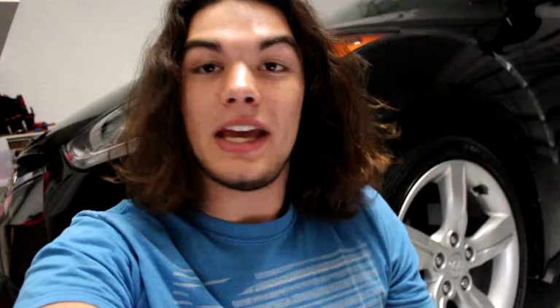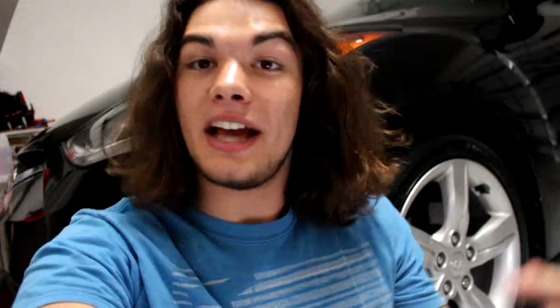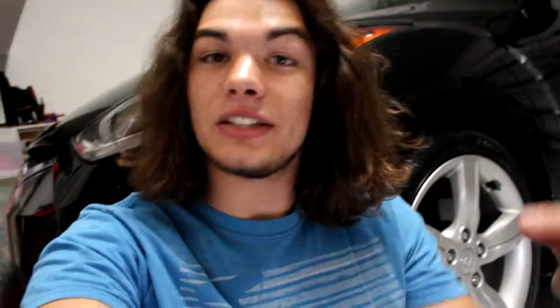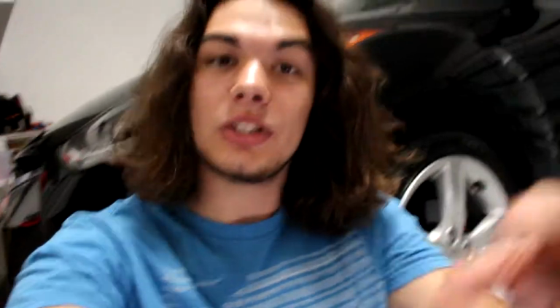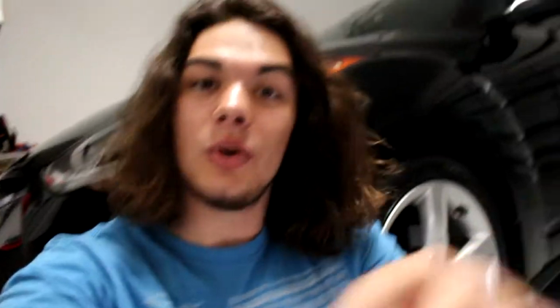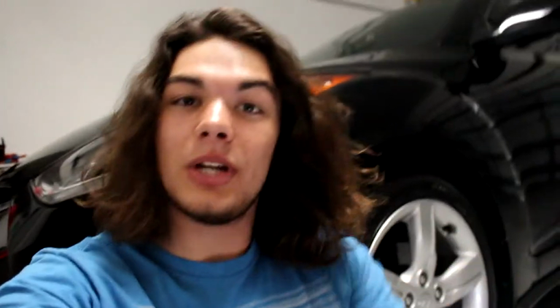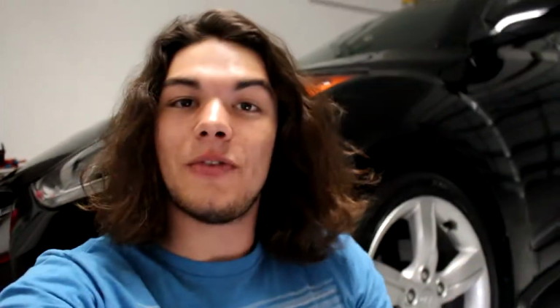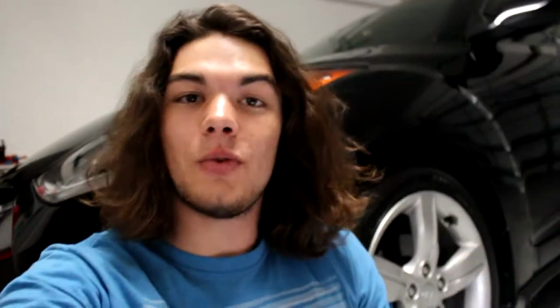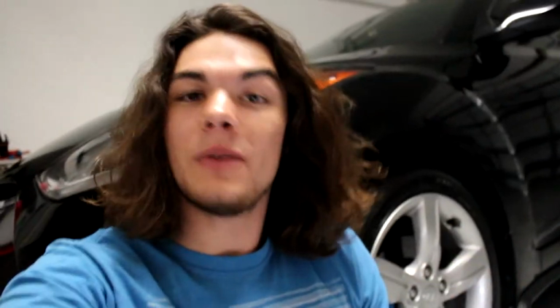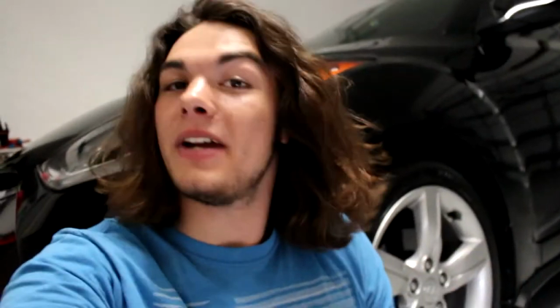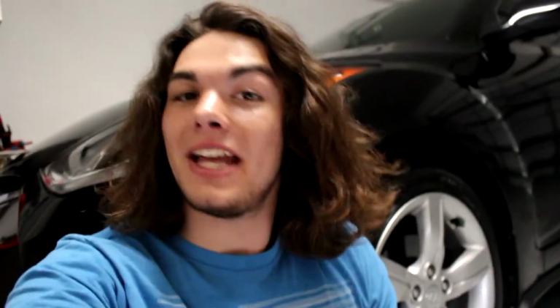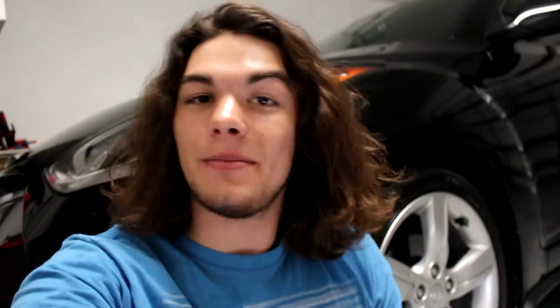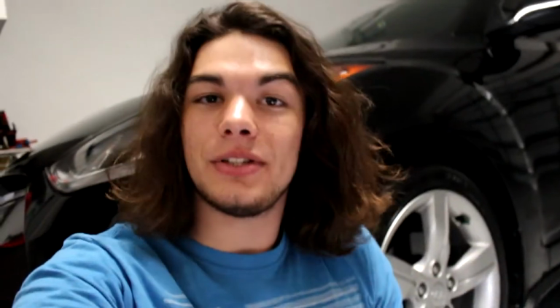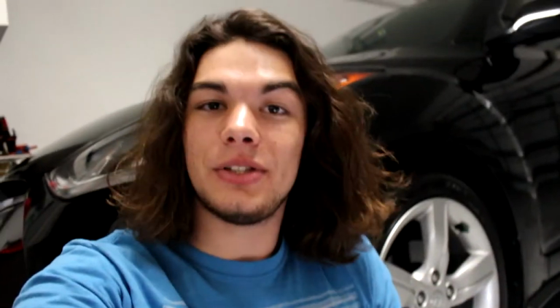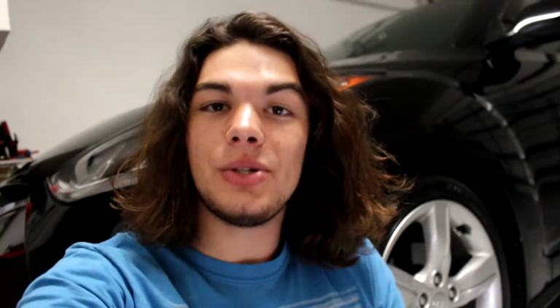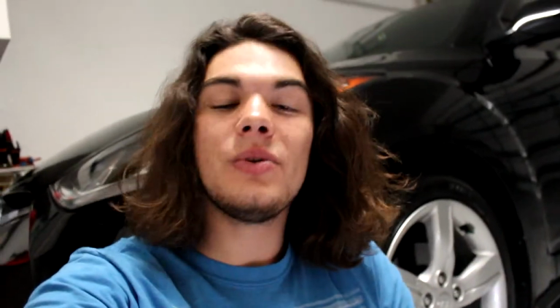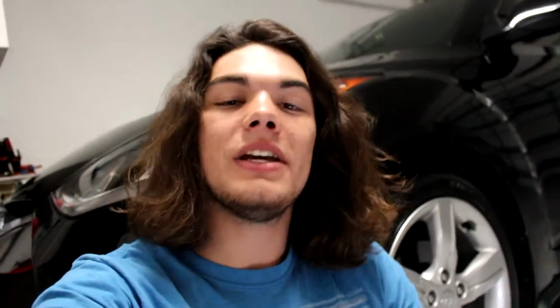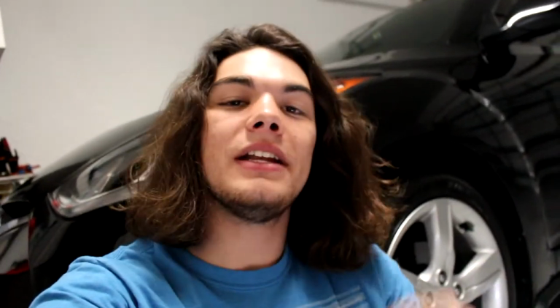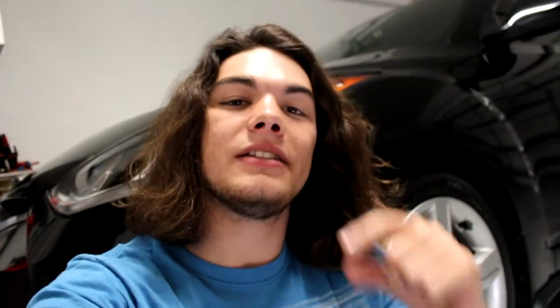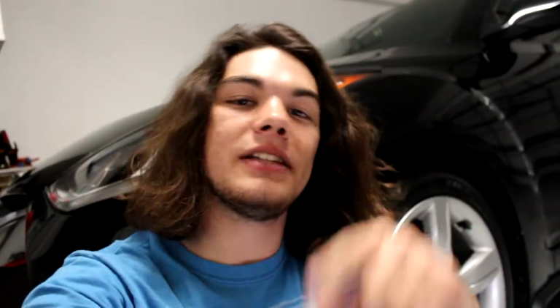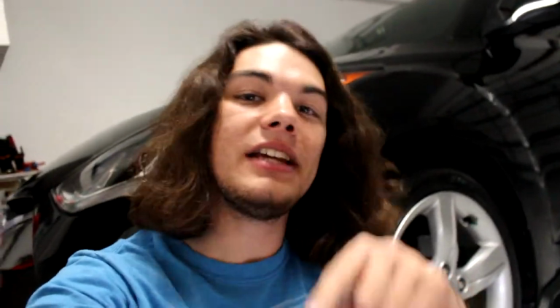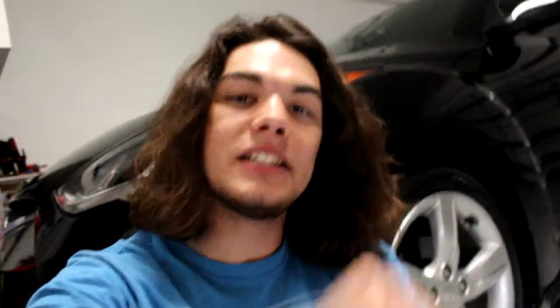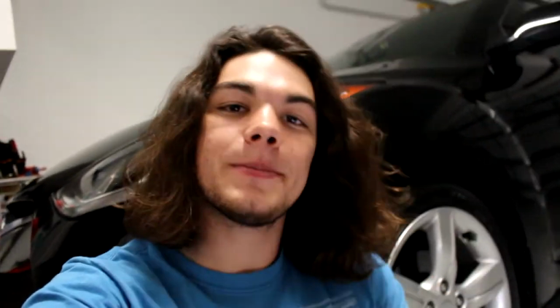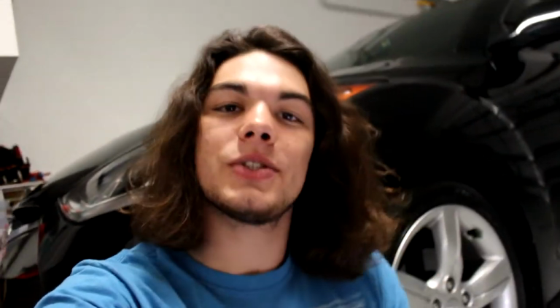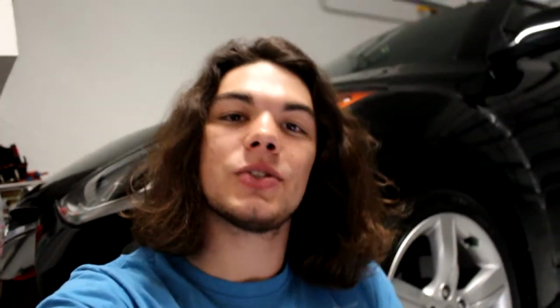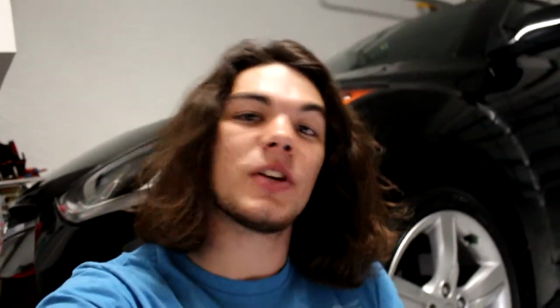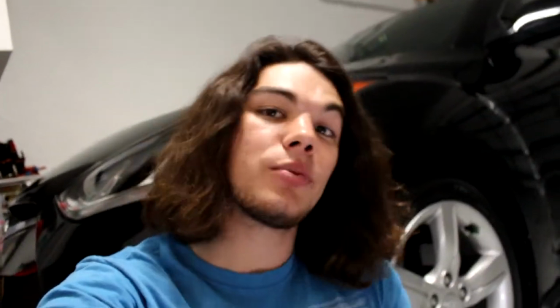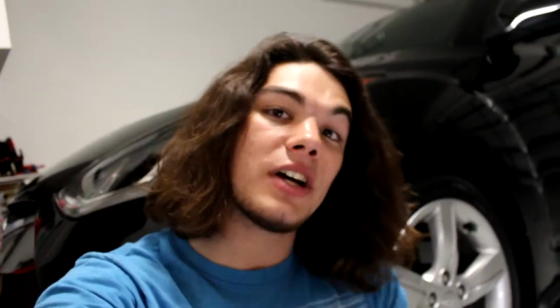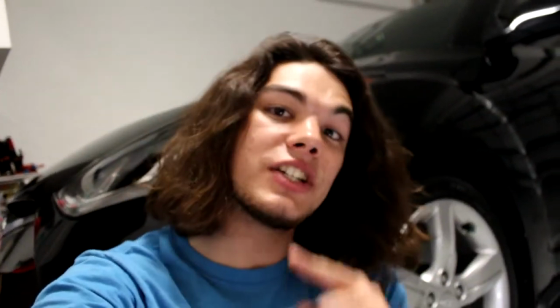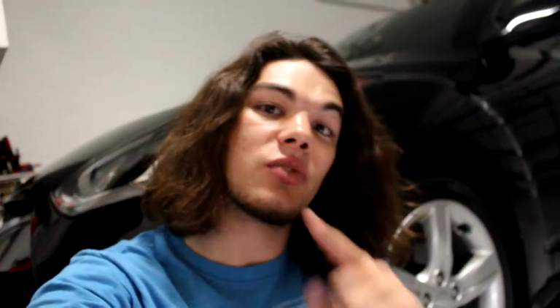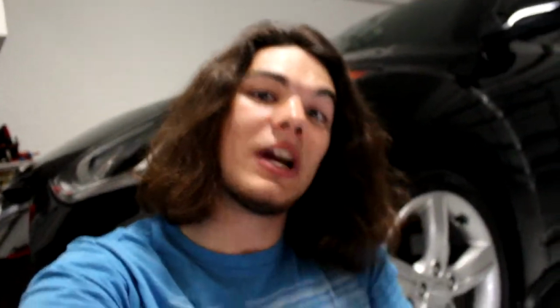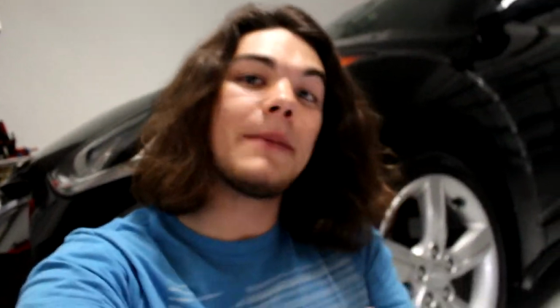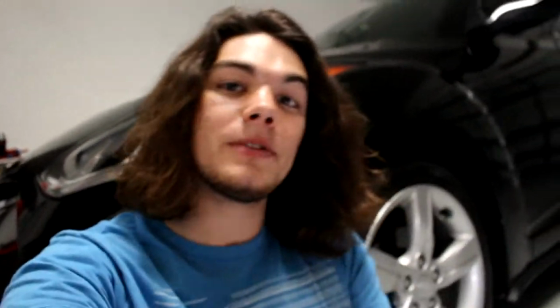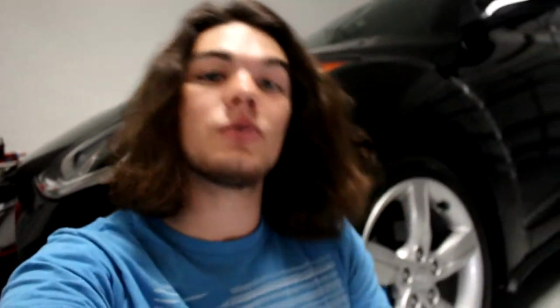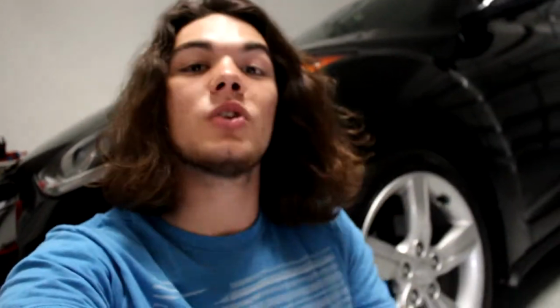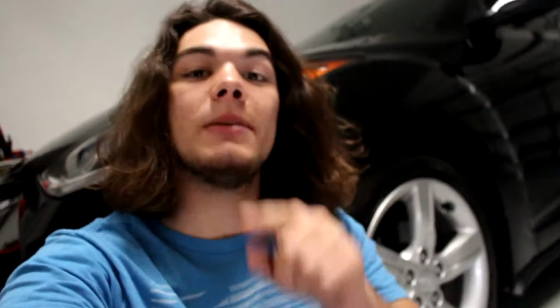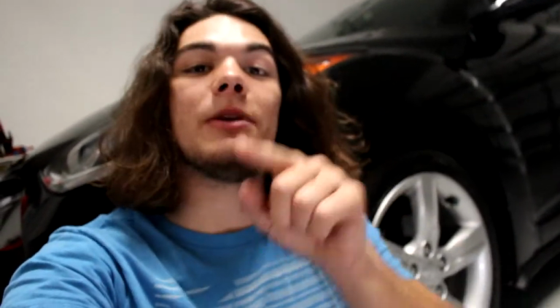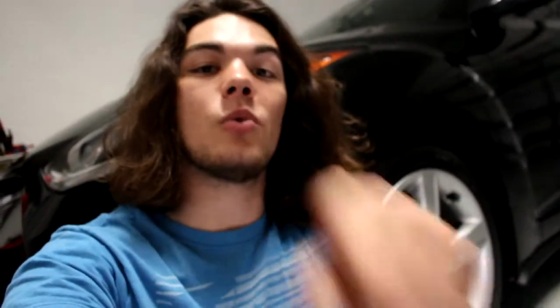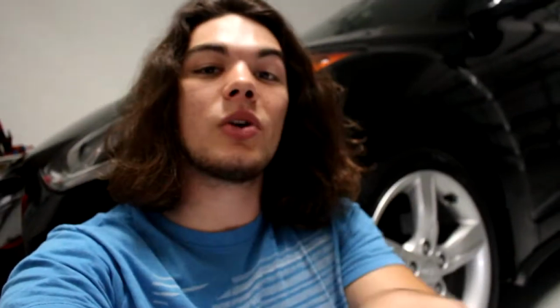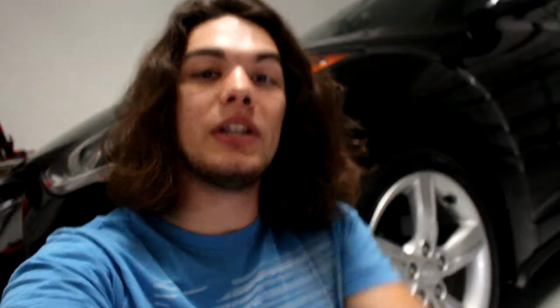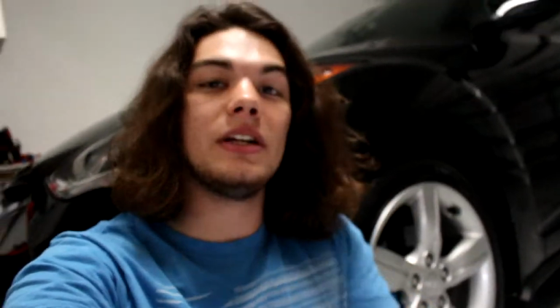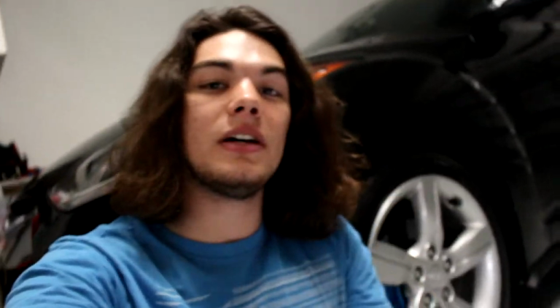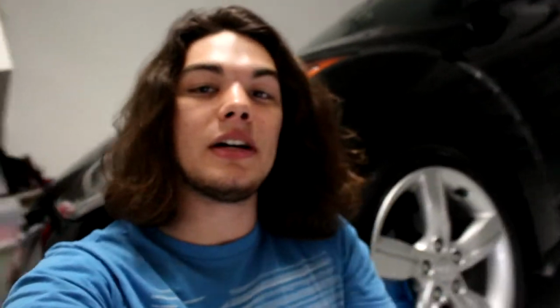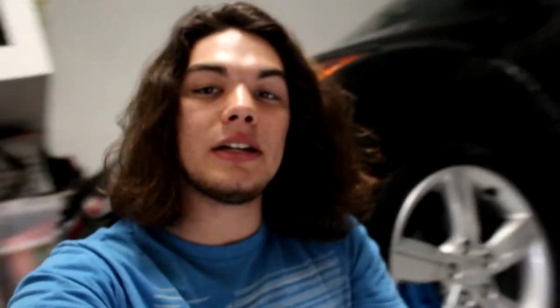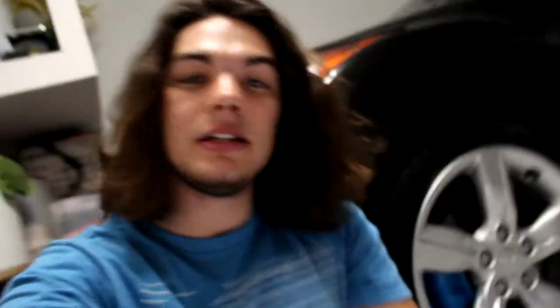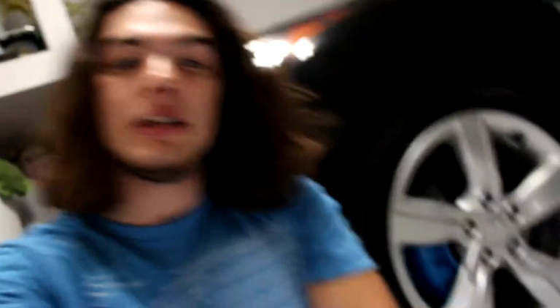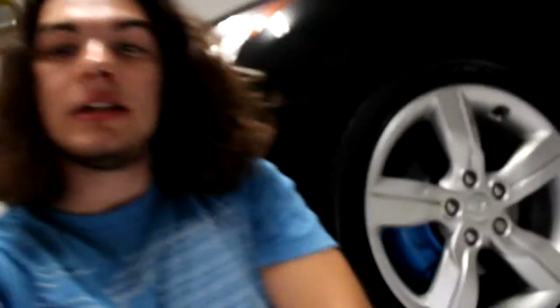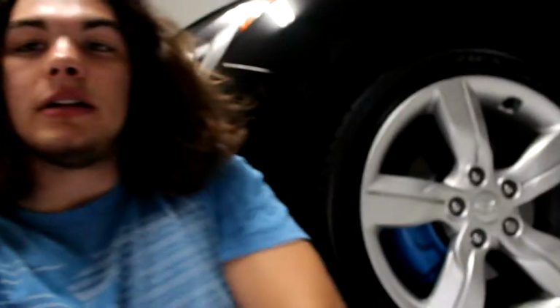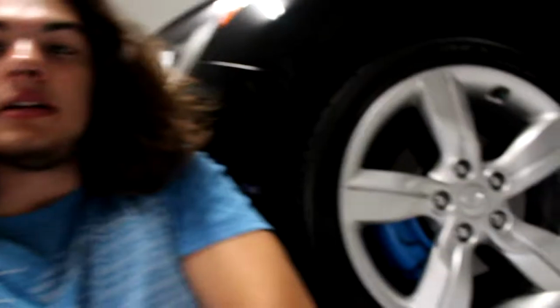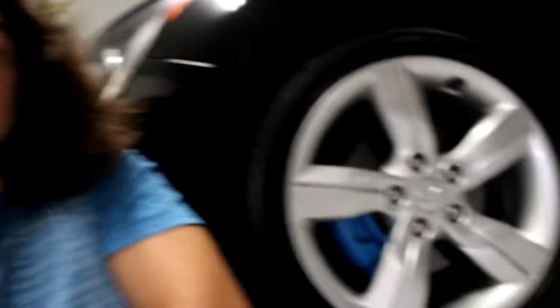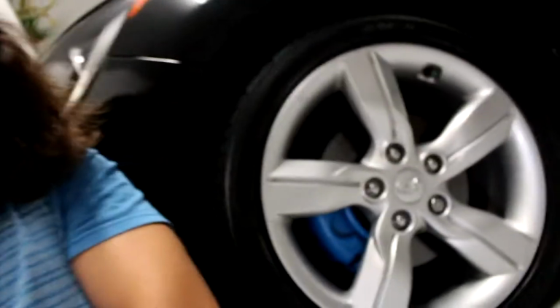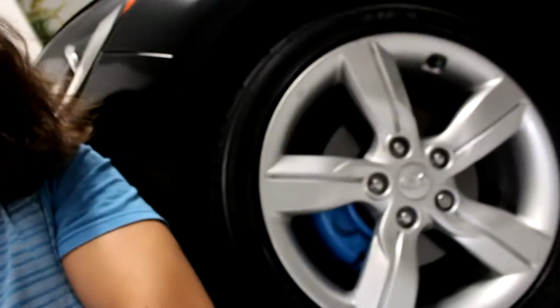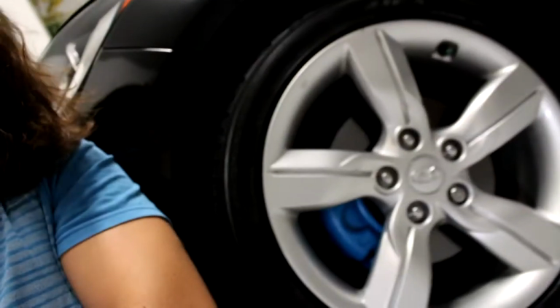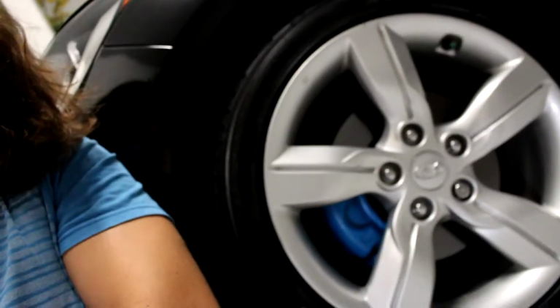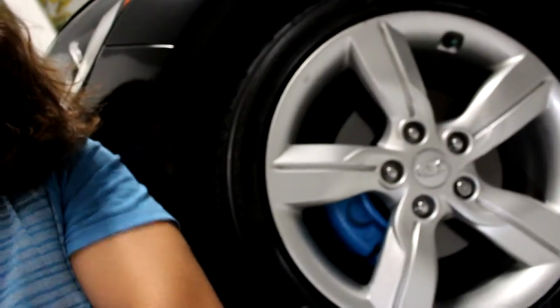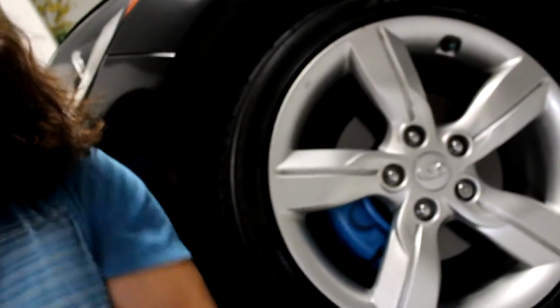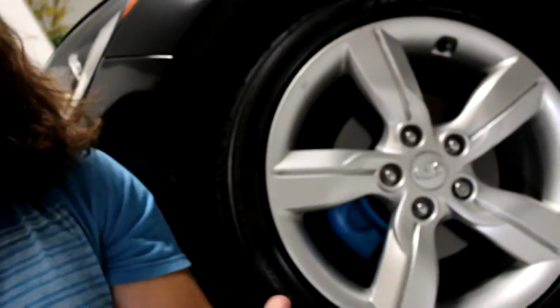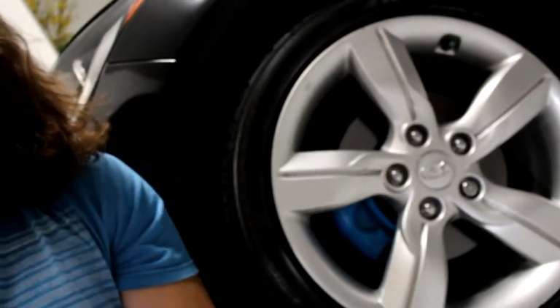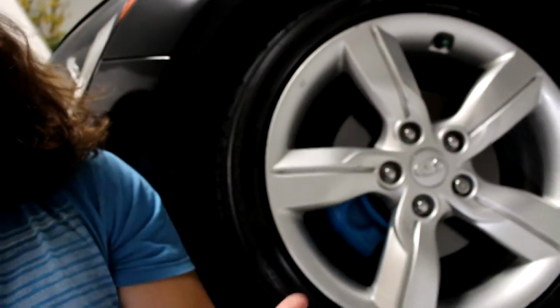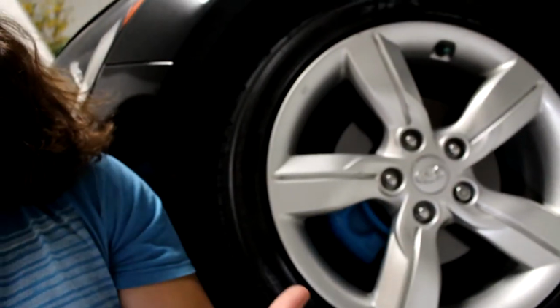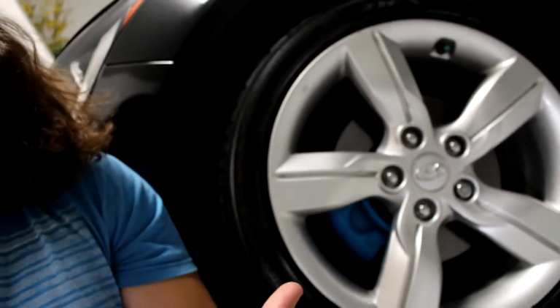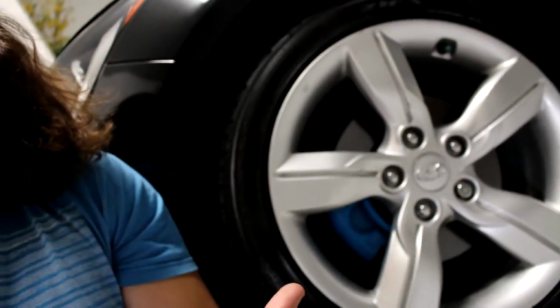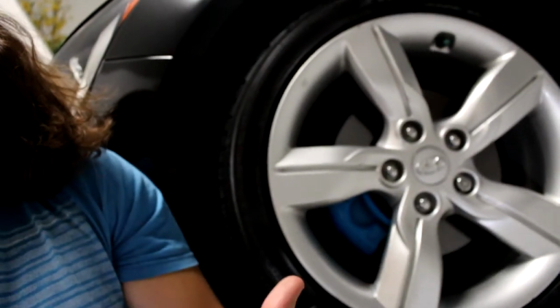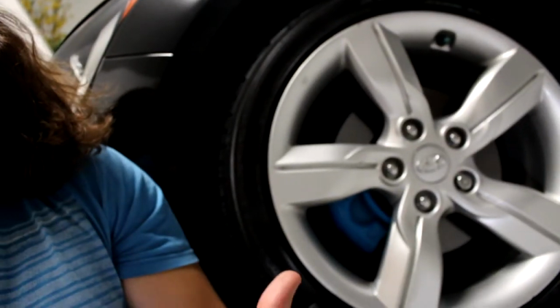How's it going everyone? My name is Hugh and in today's episode of Project Raptor, we're going to be working on calipers!